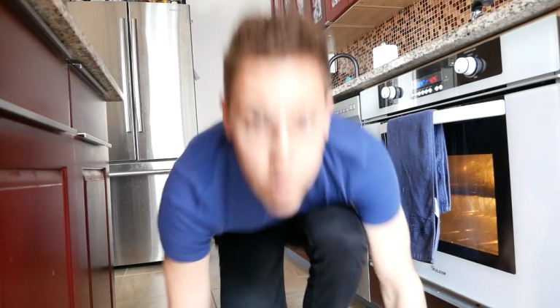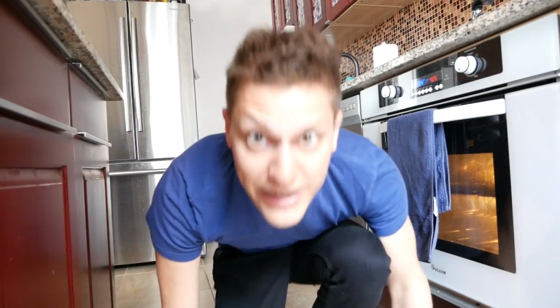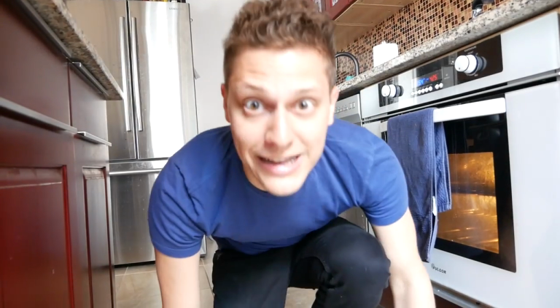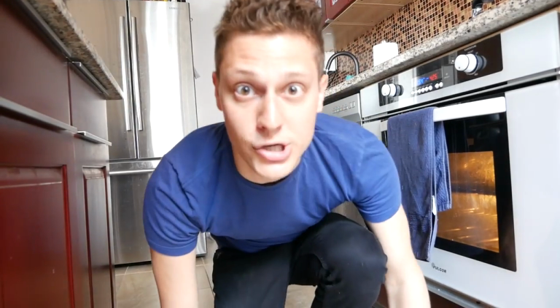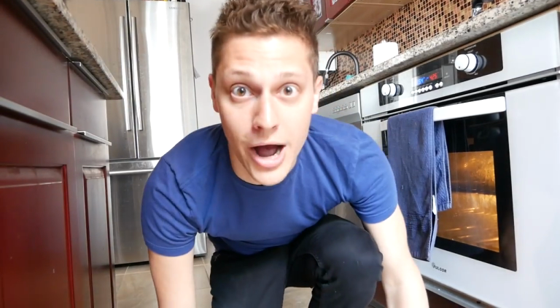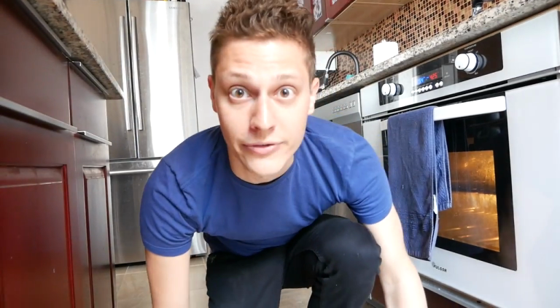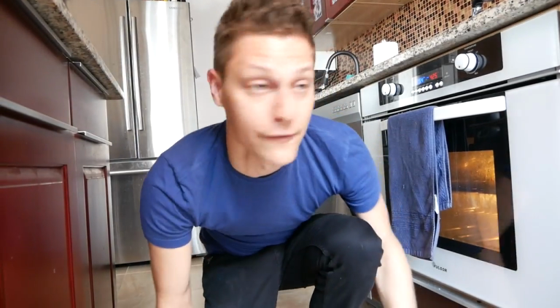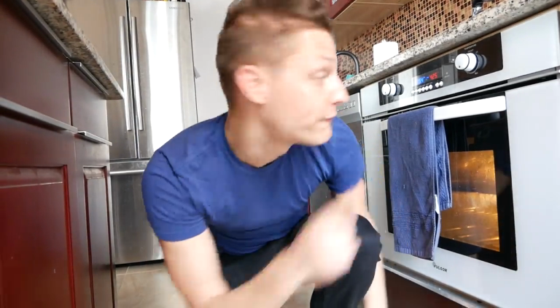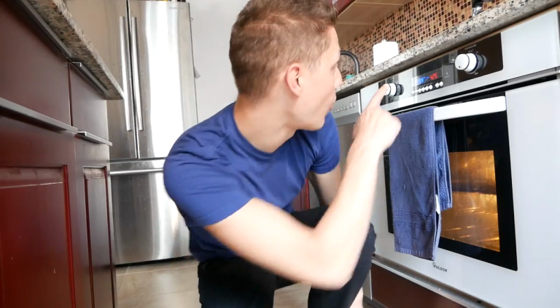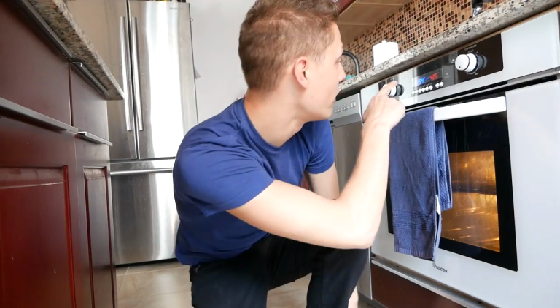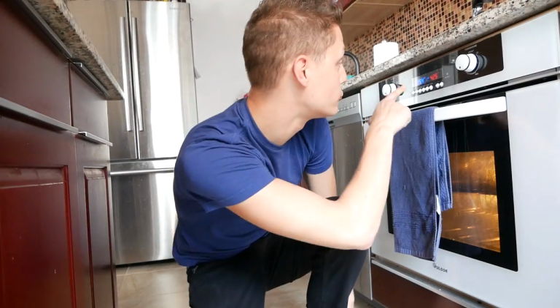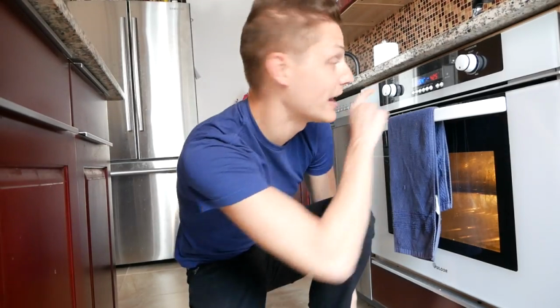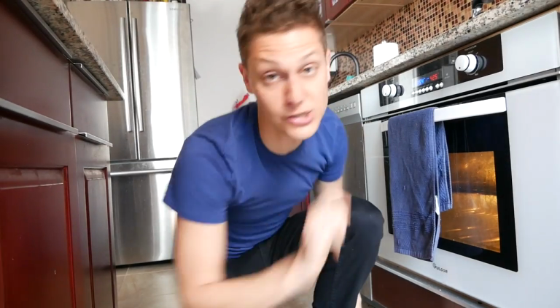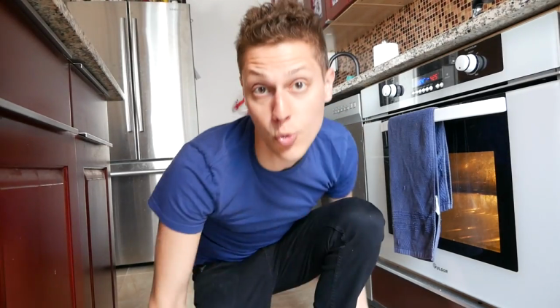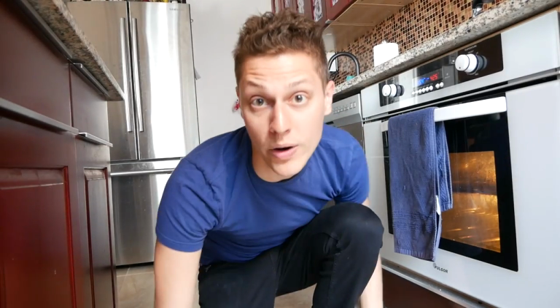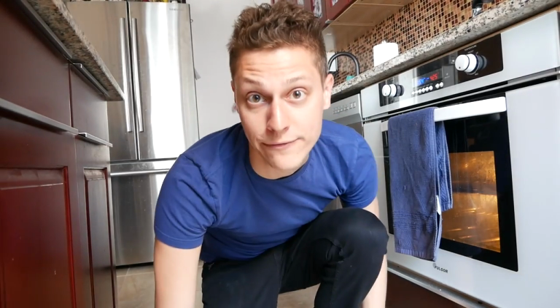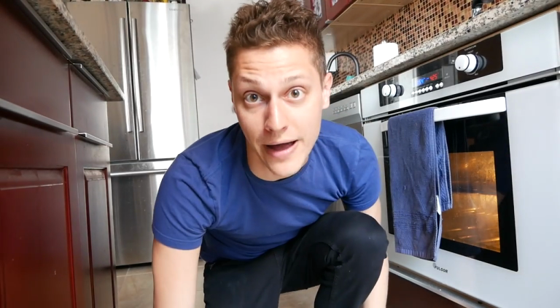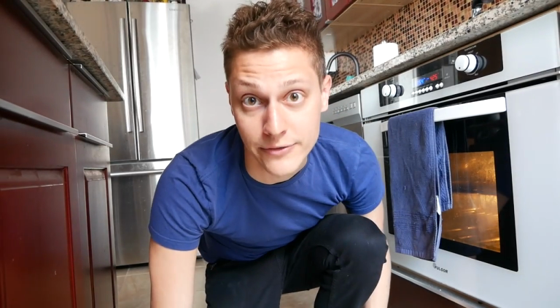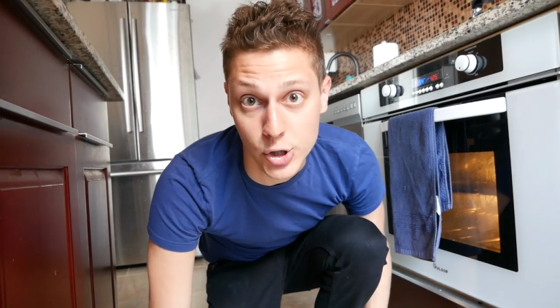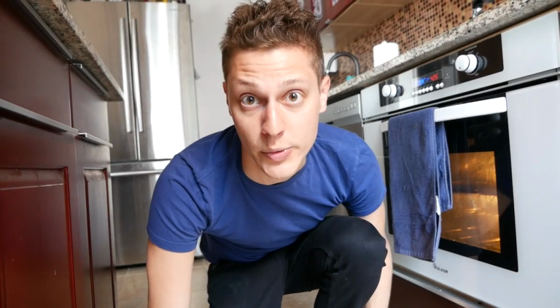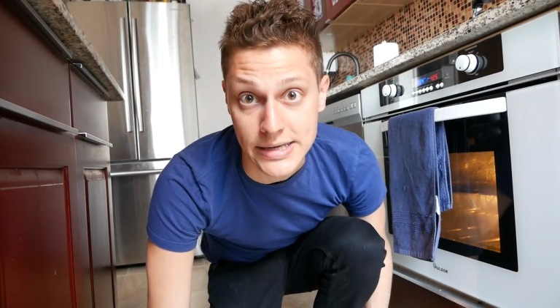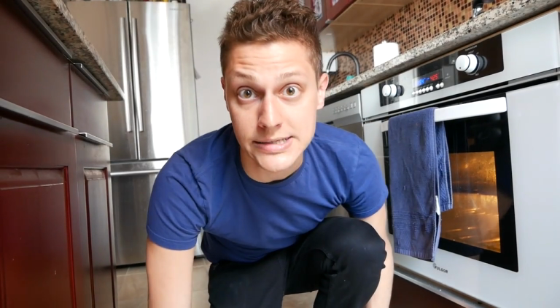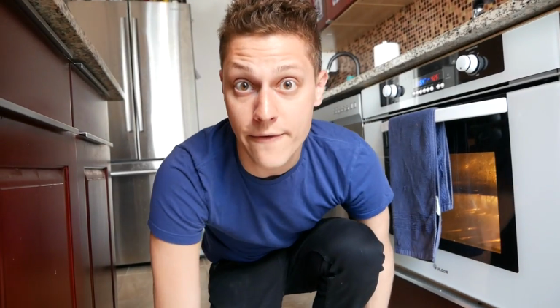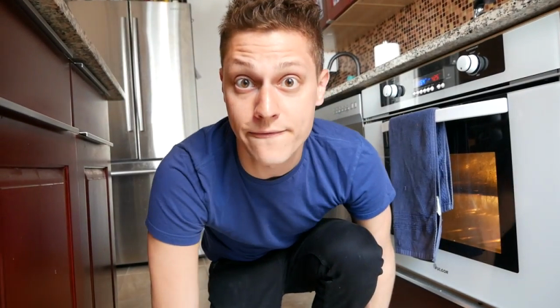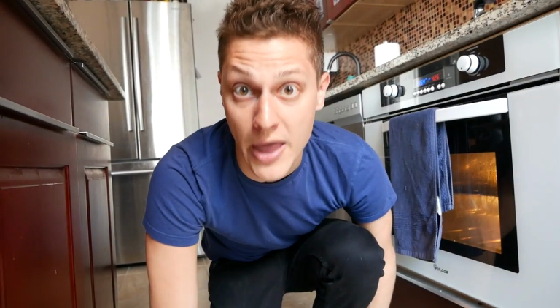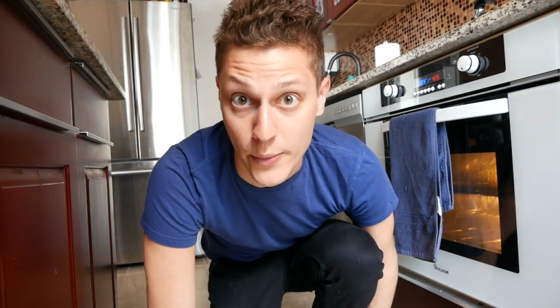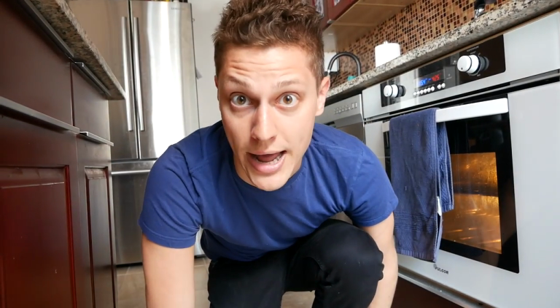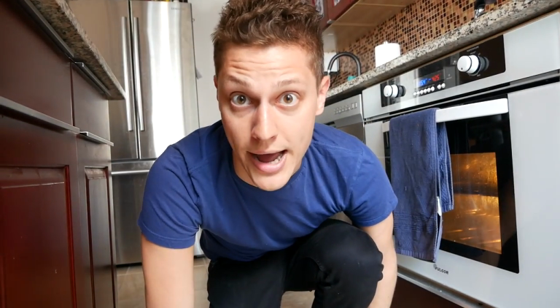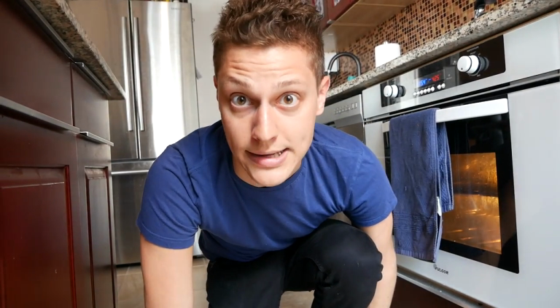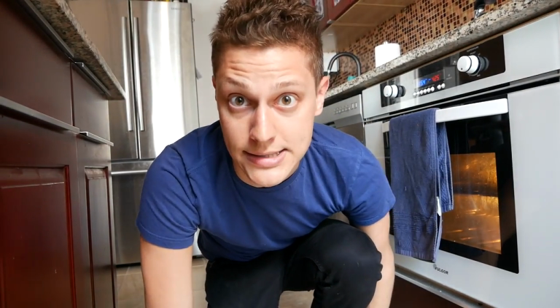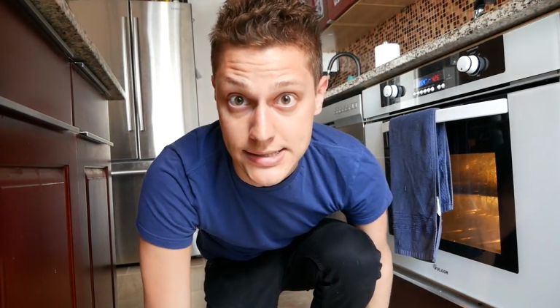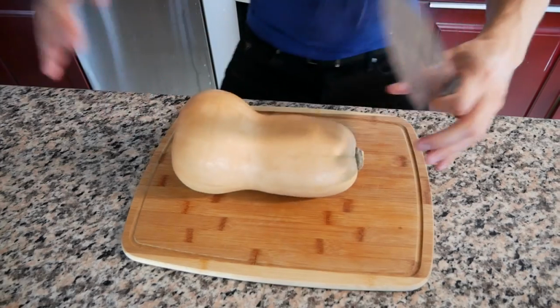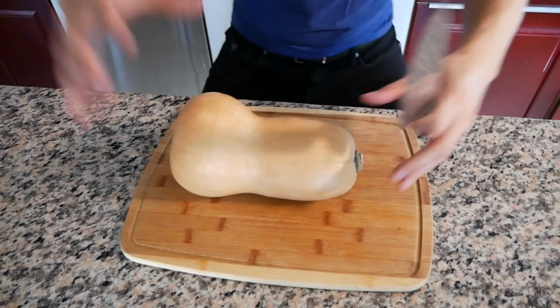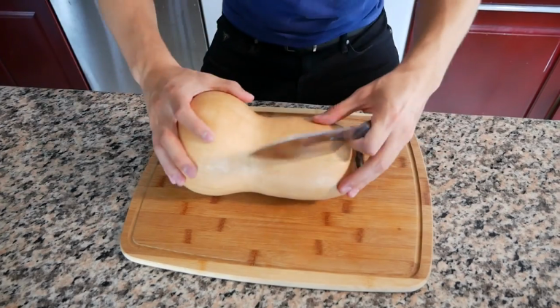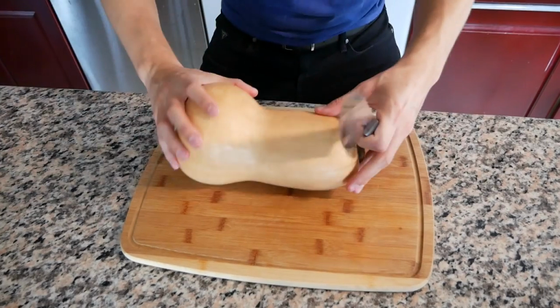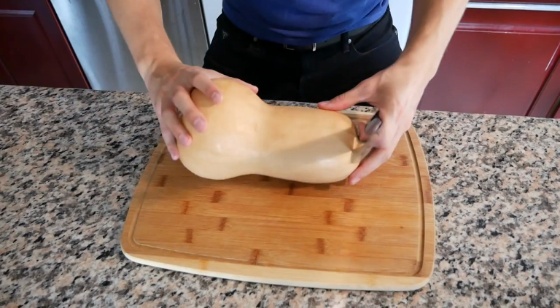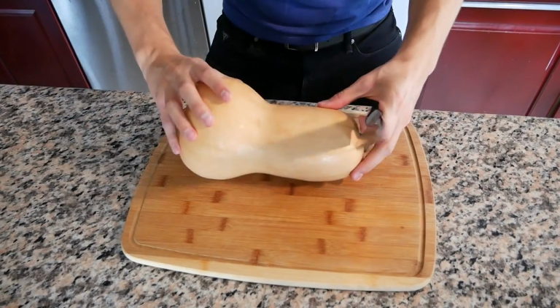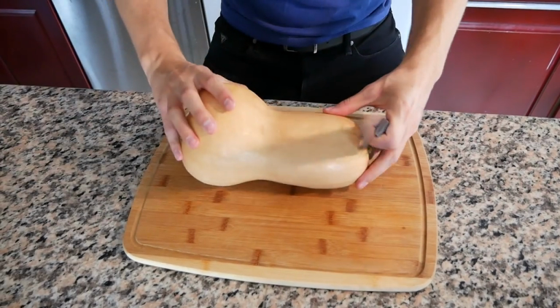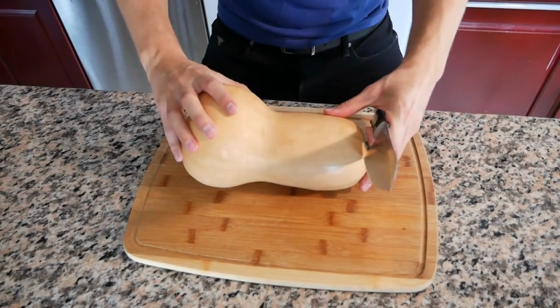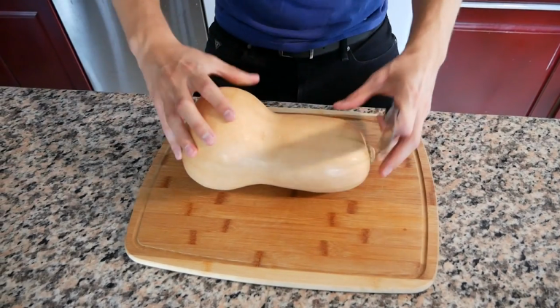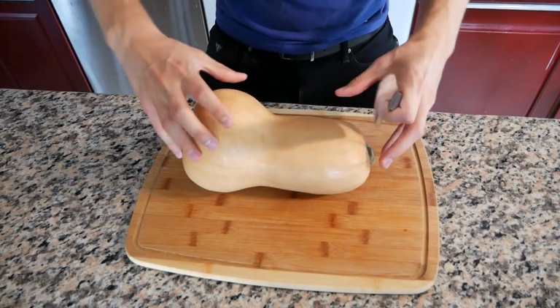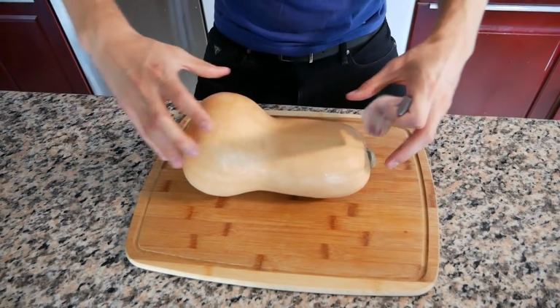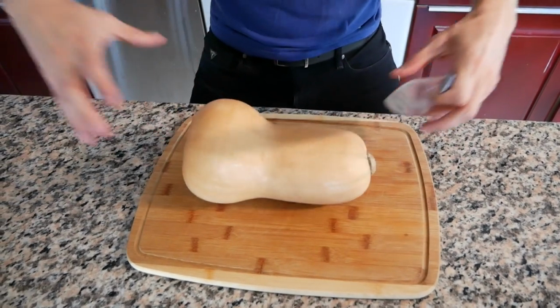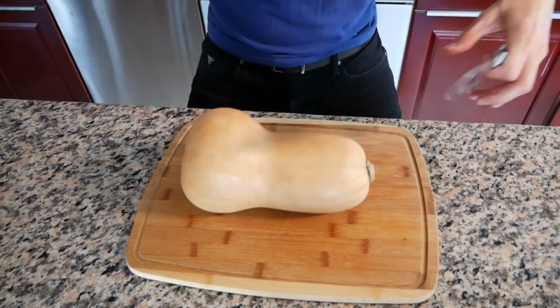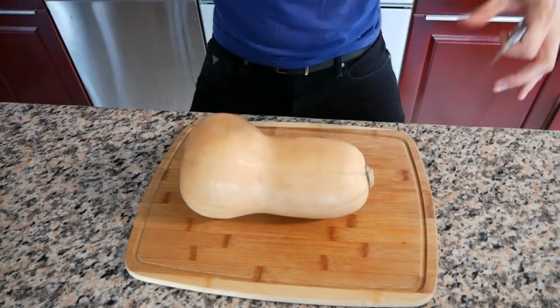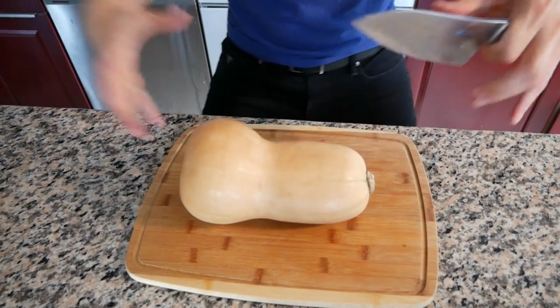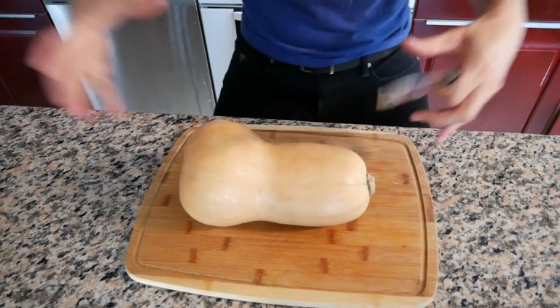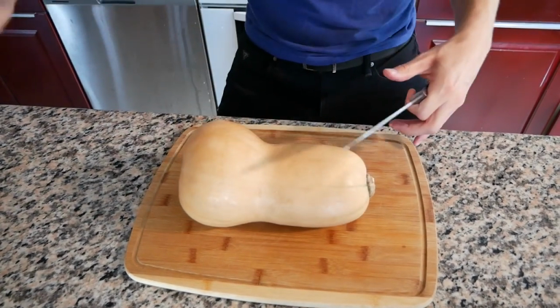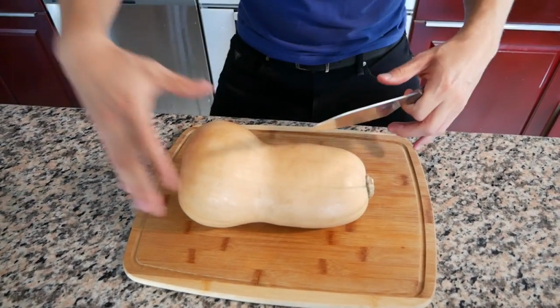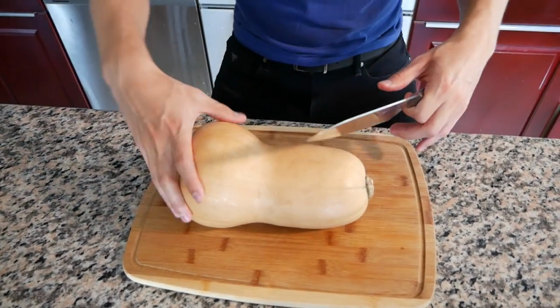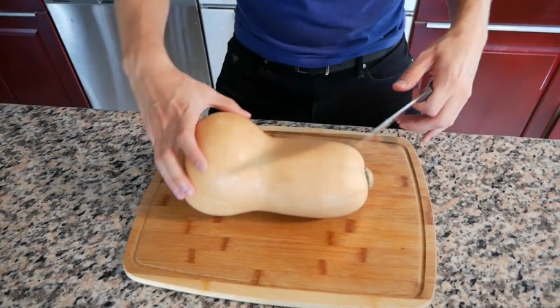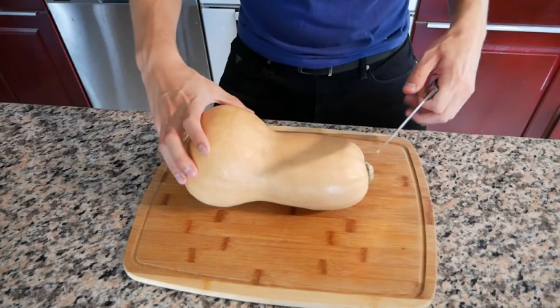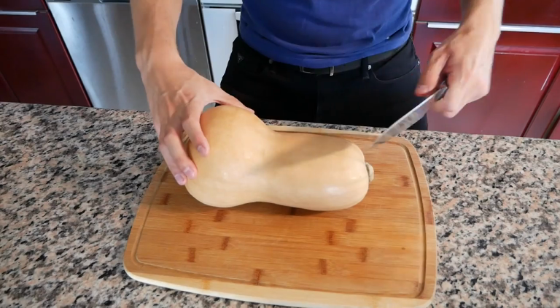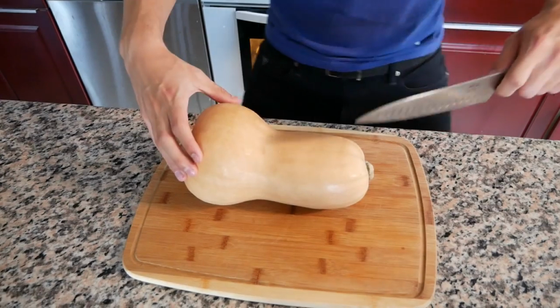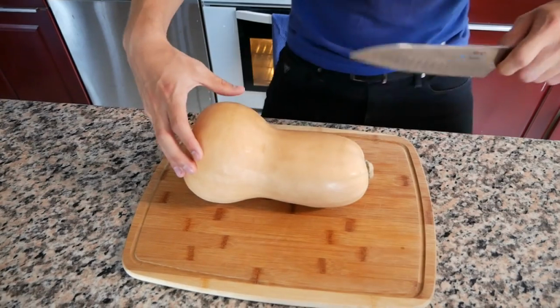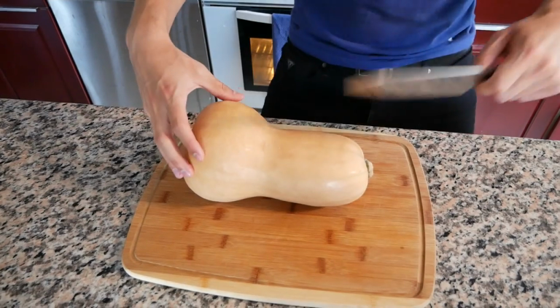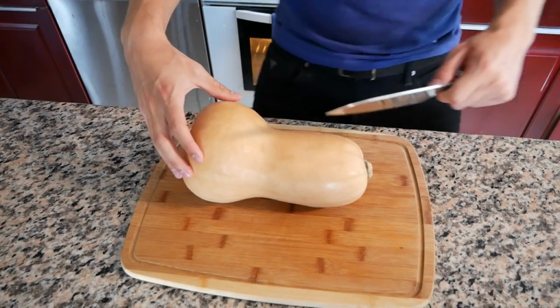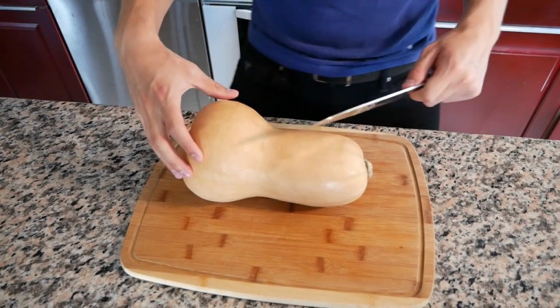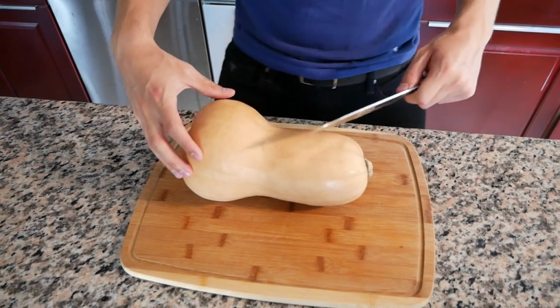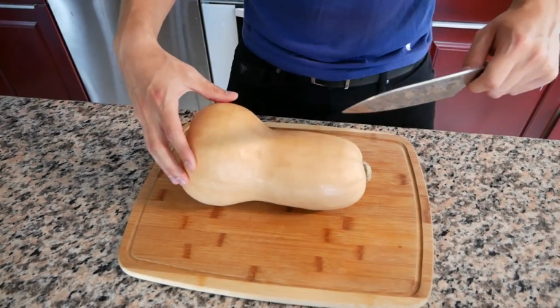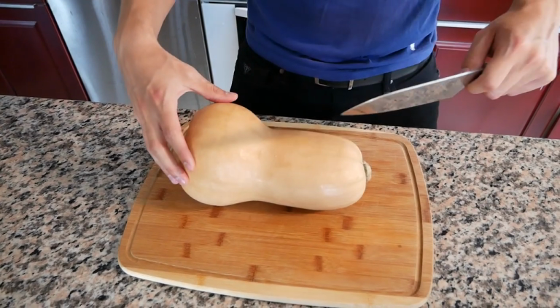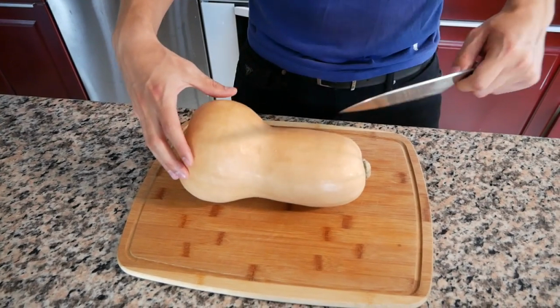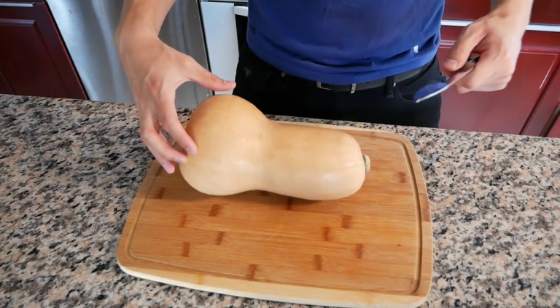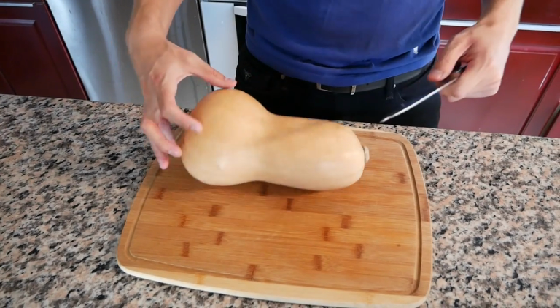Preheat your oven to 425 degrees Fahrenheit. We got our butternut squash — about two to three pounds — and we're gonna cut it in half.